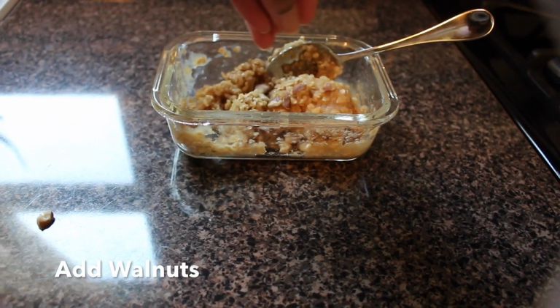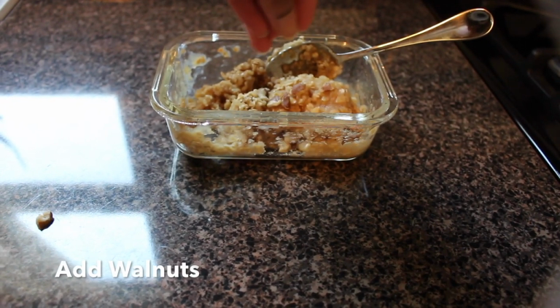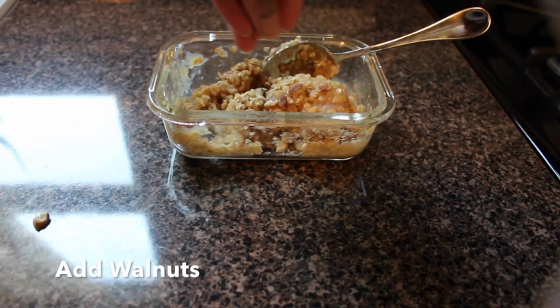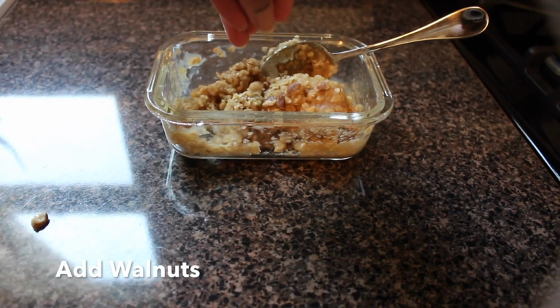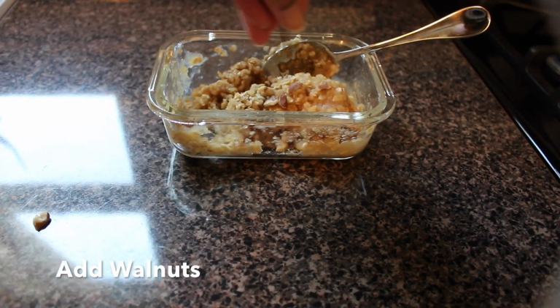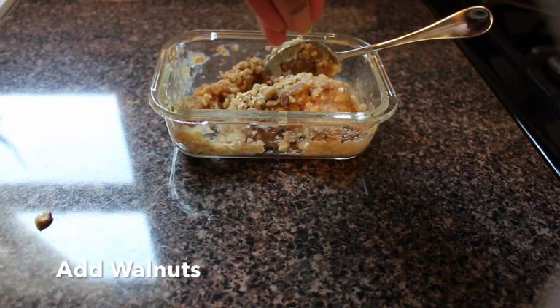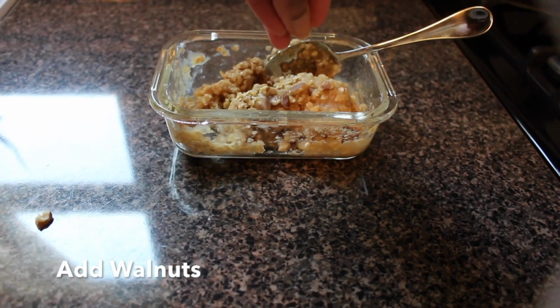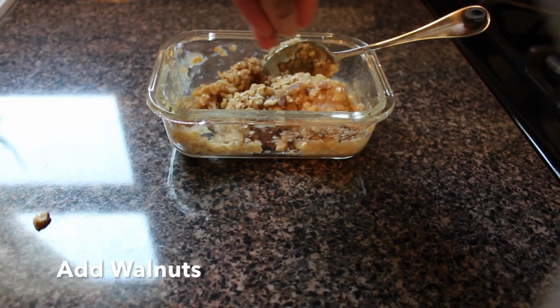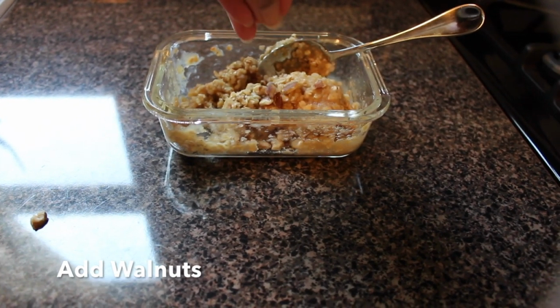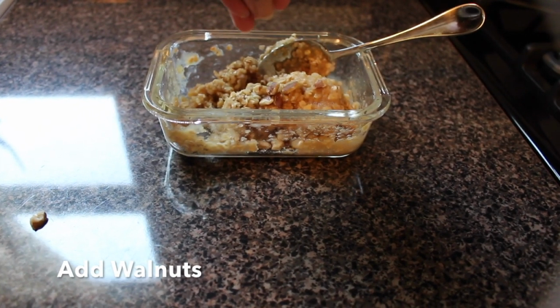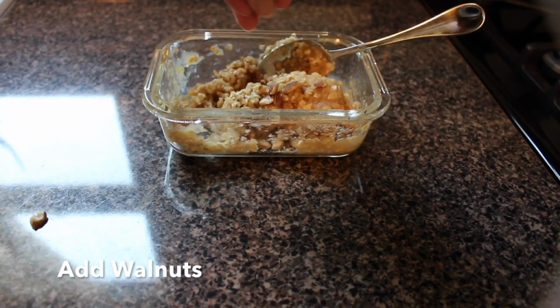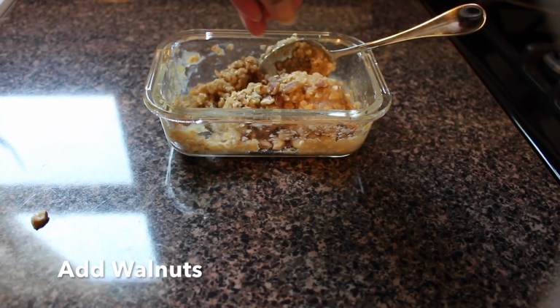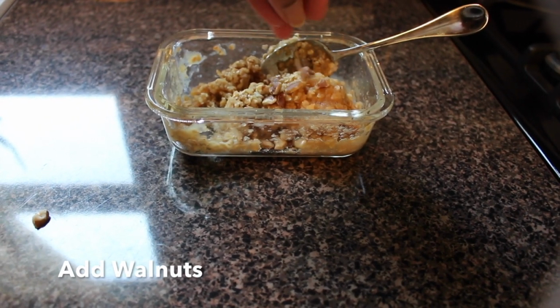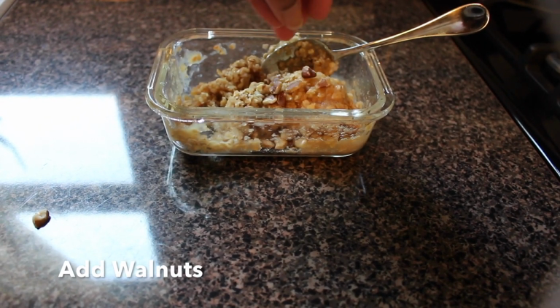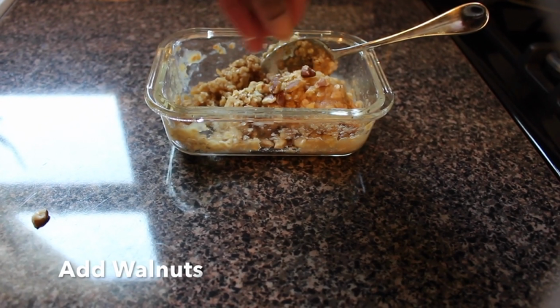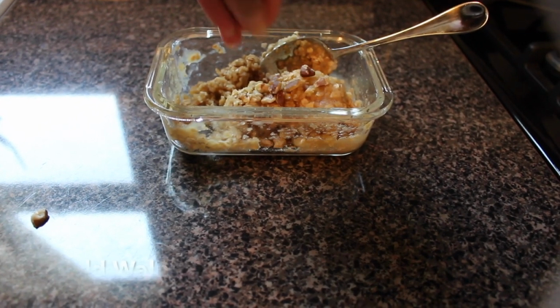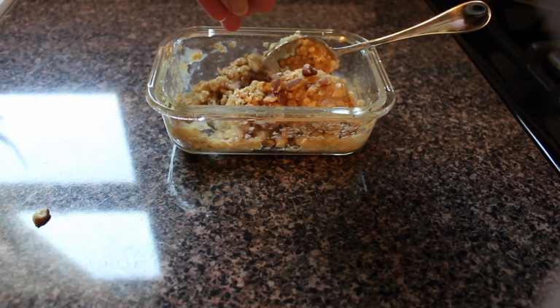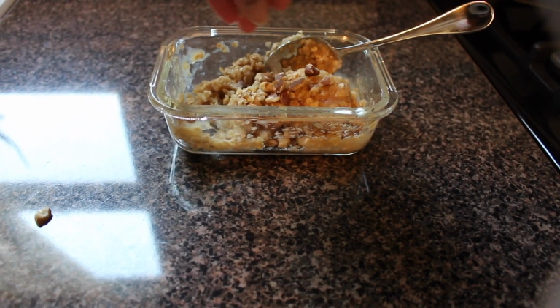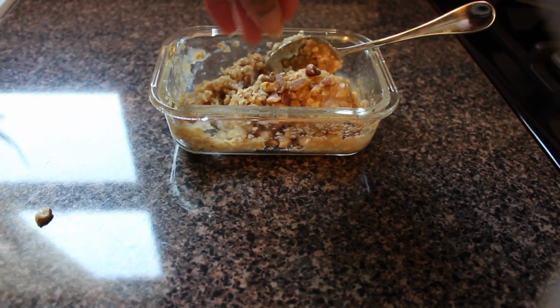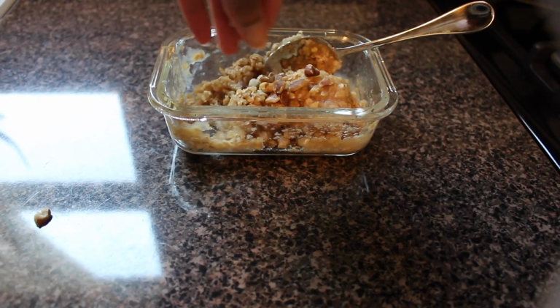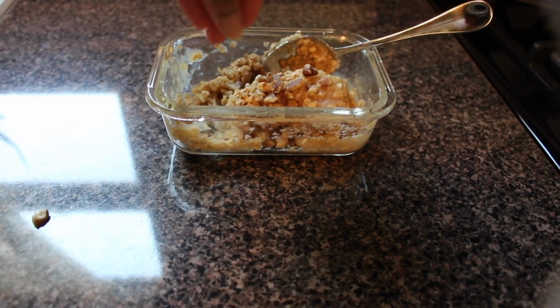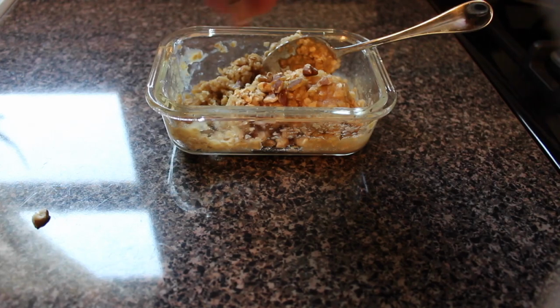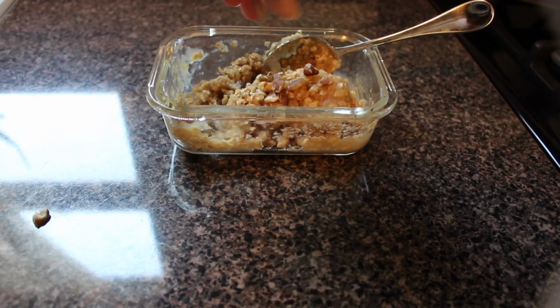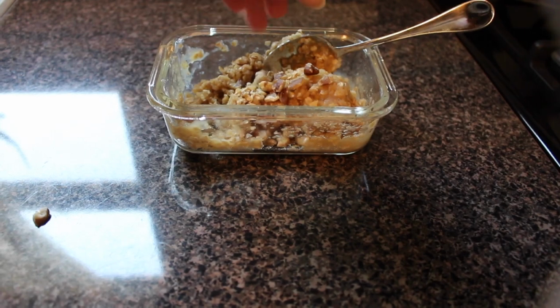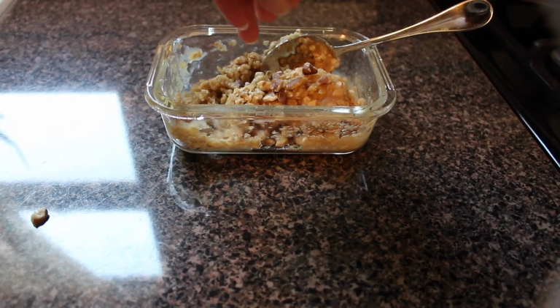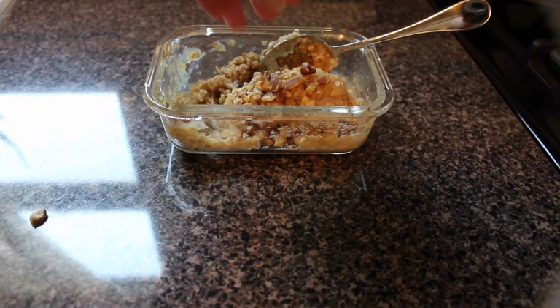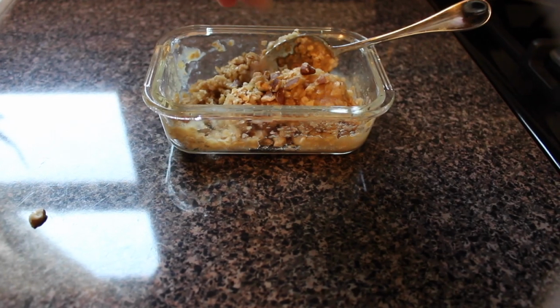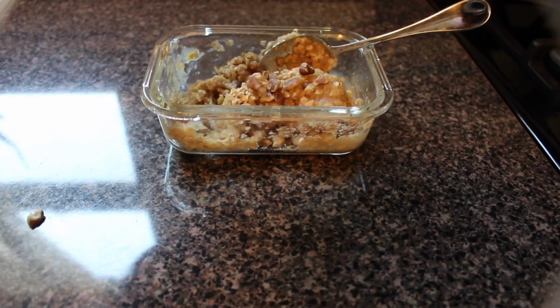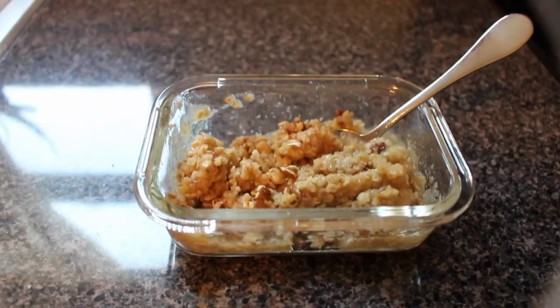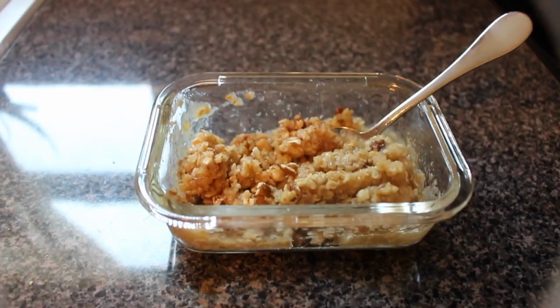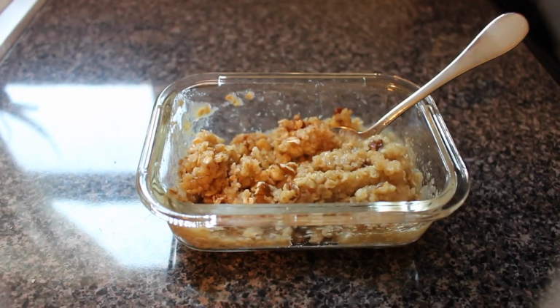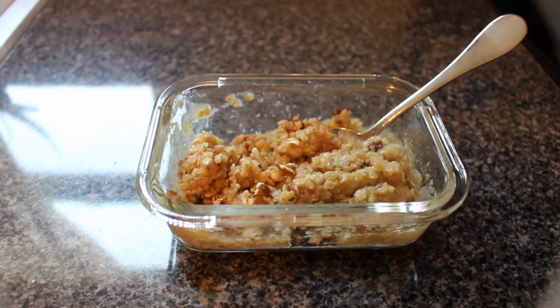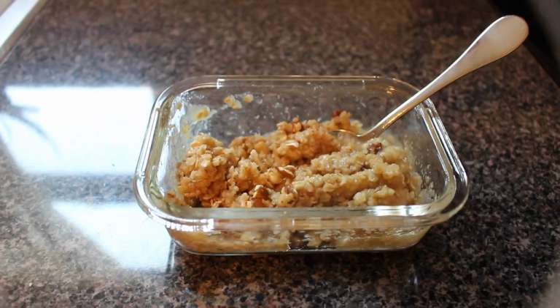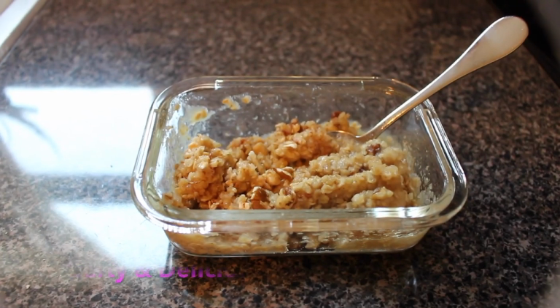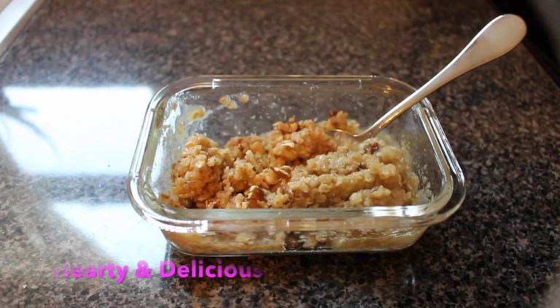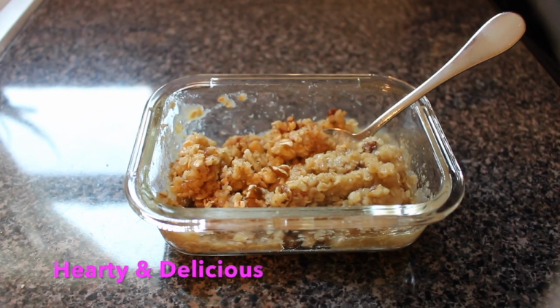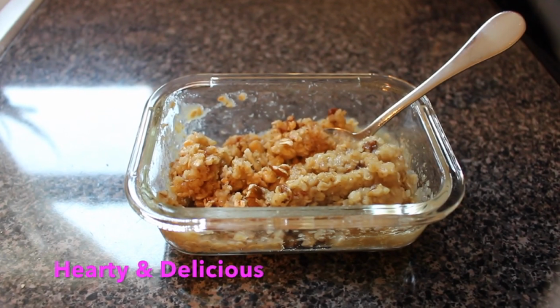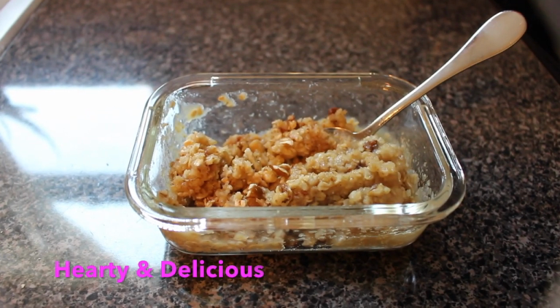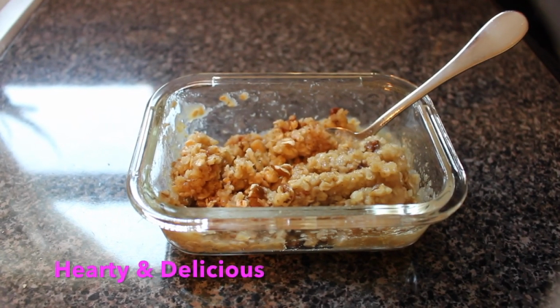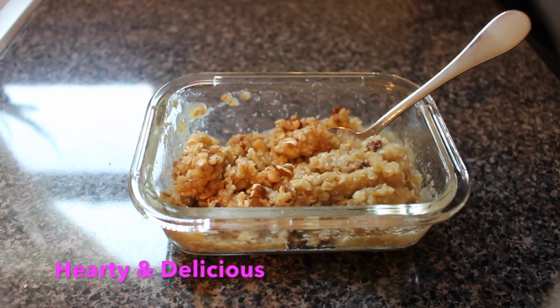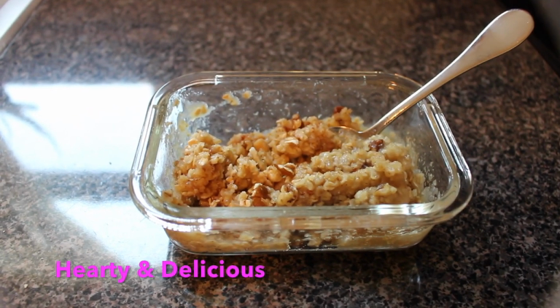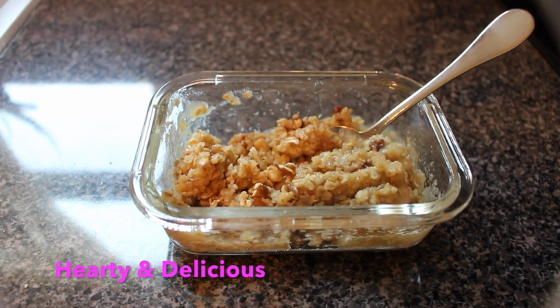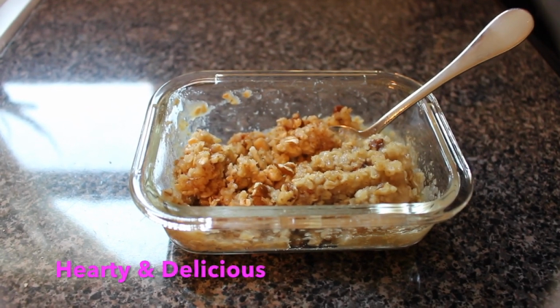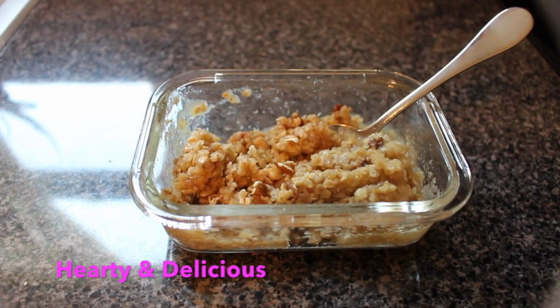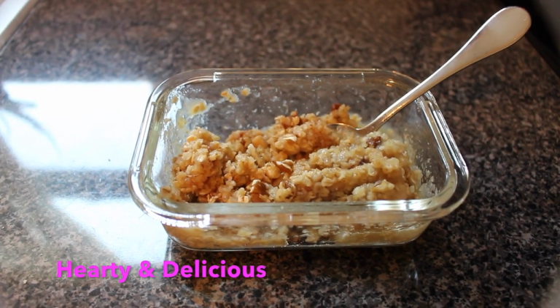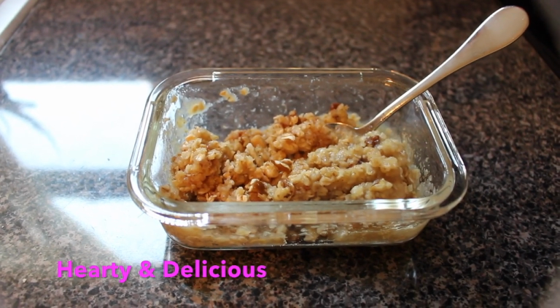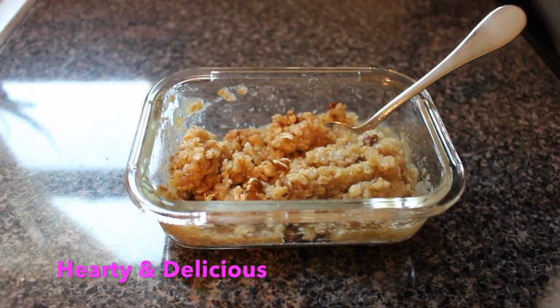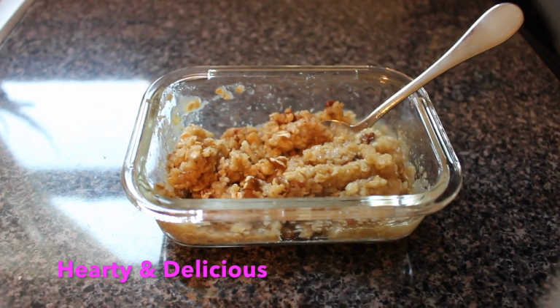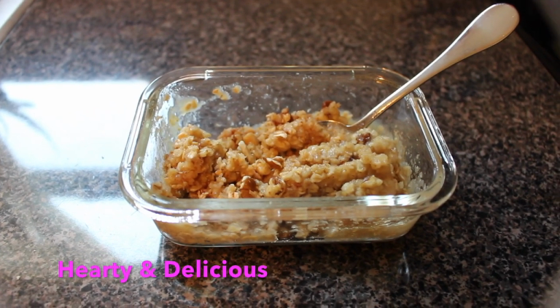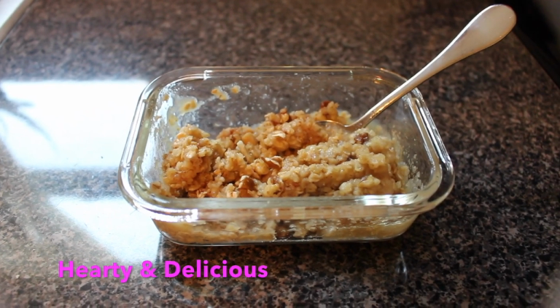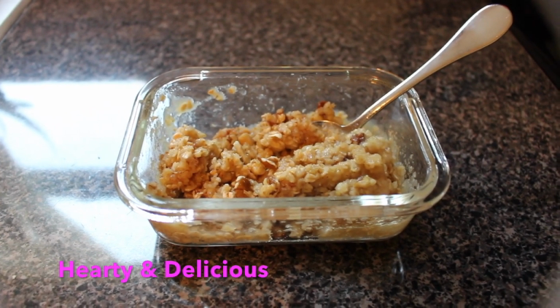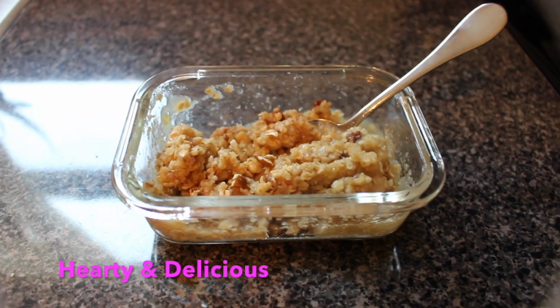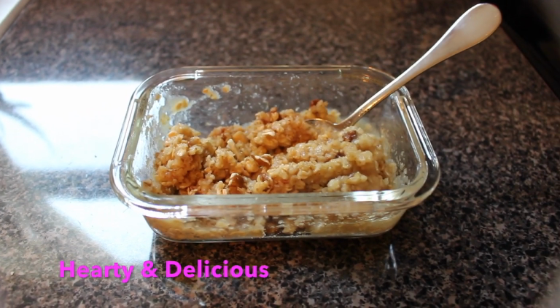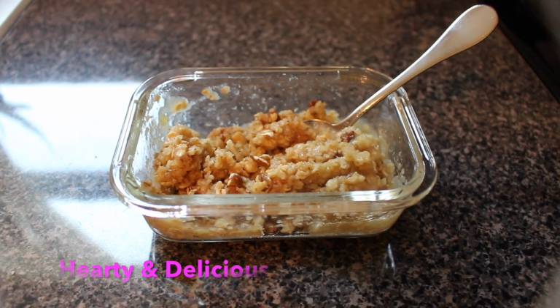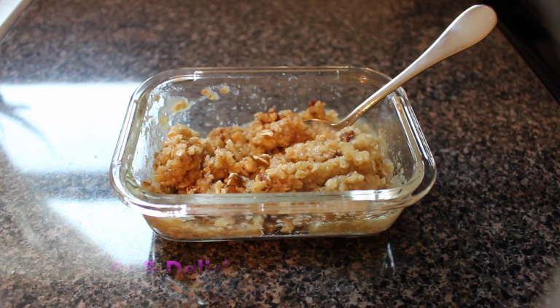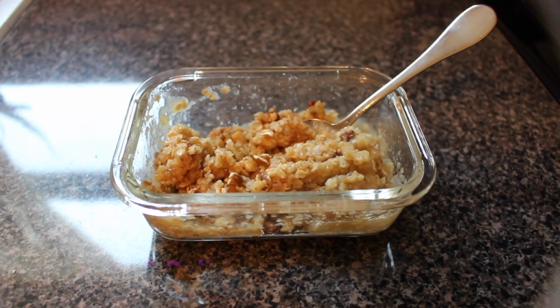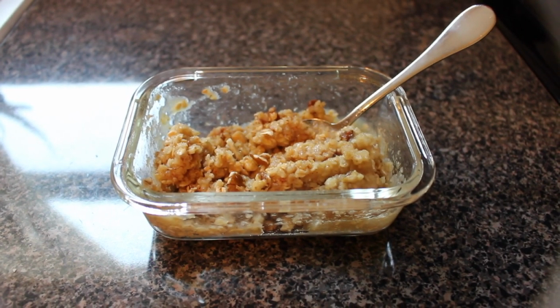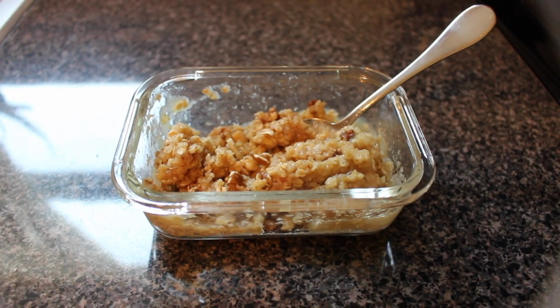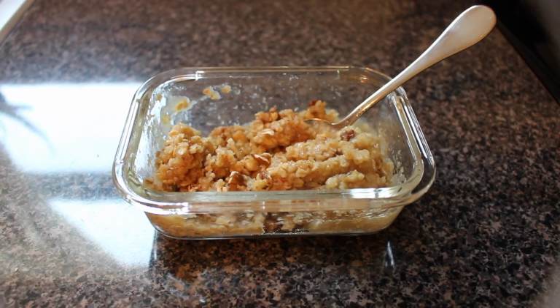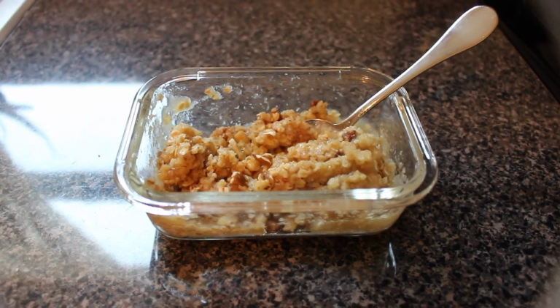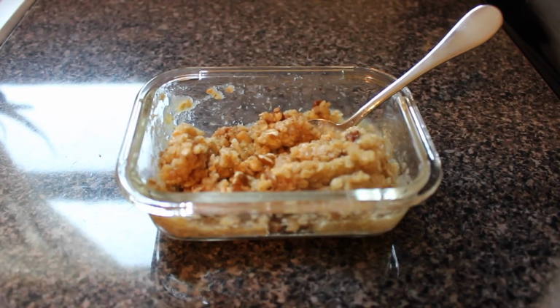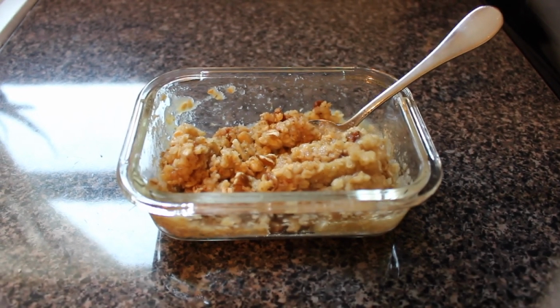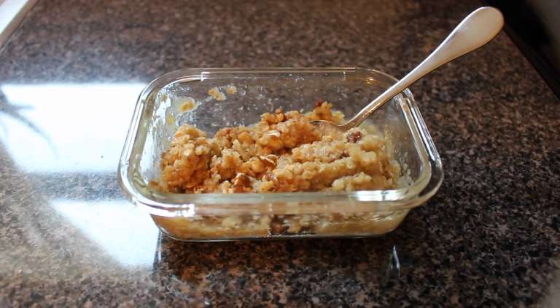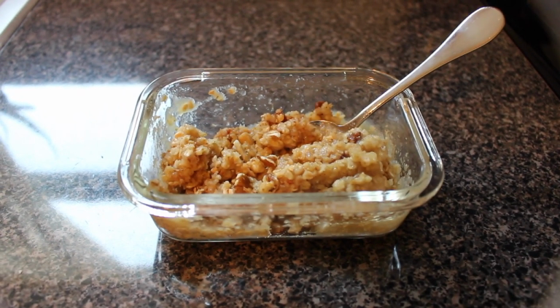Once done you can add walnuts. And boom — you have a hearty and delicious breakfast.